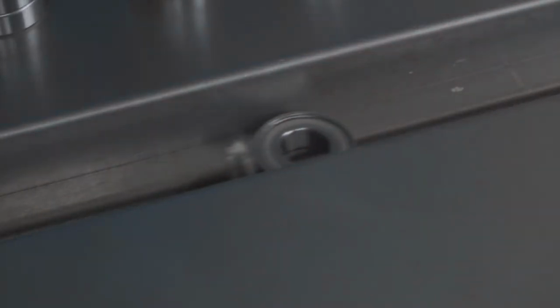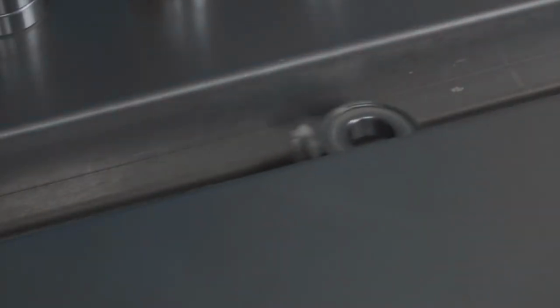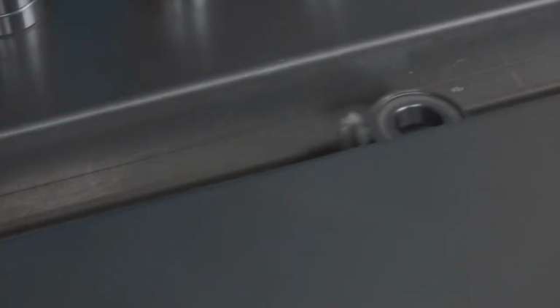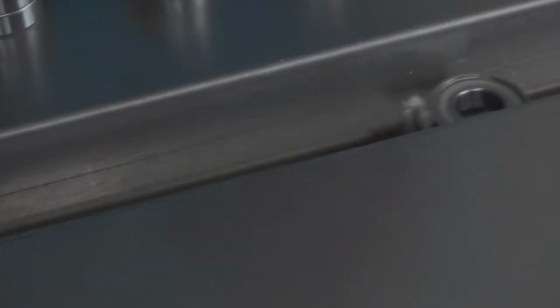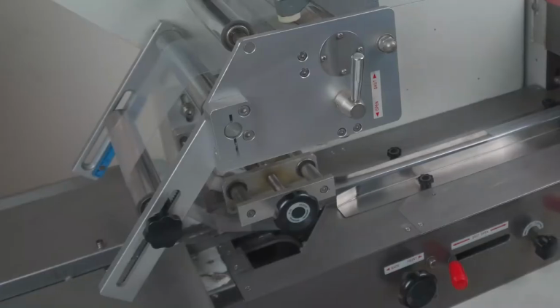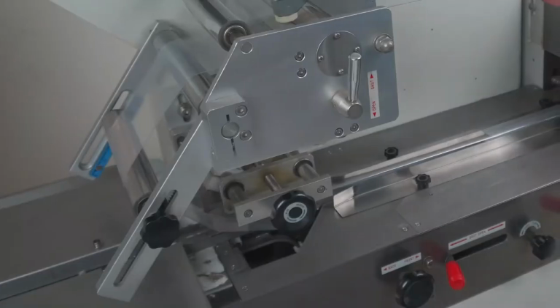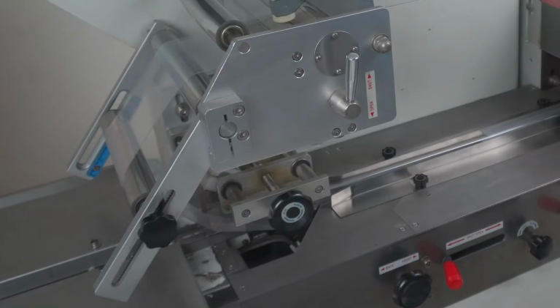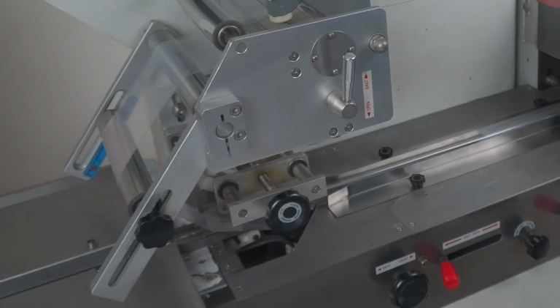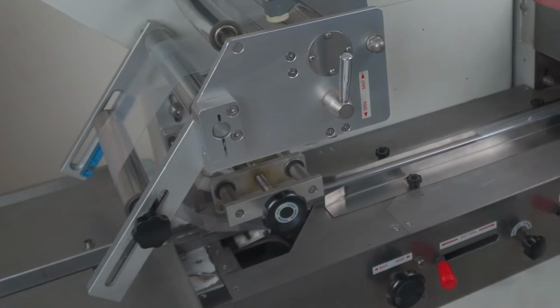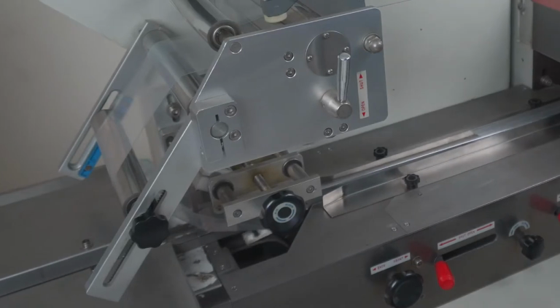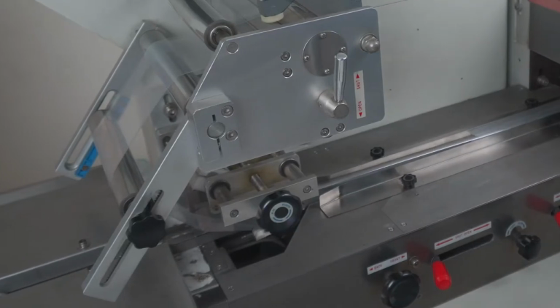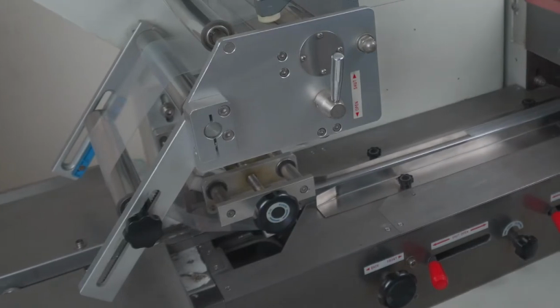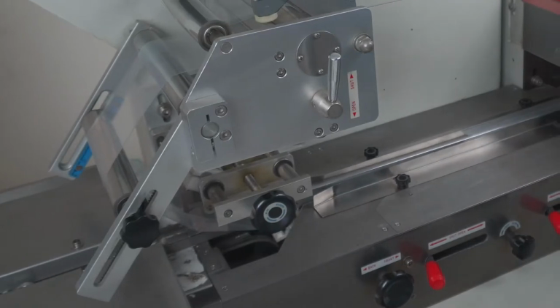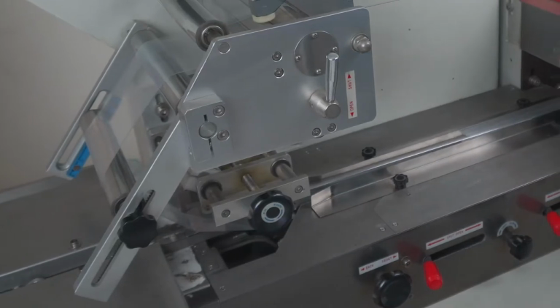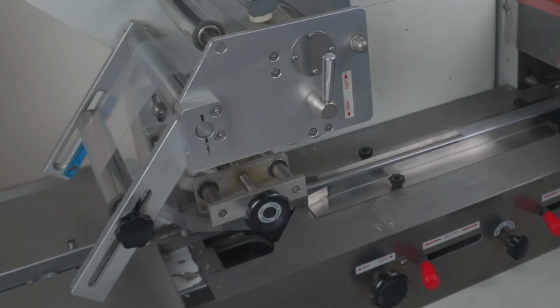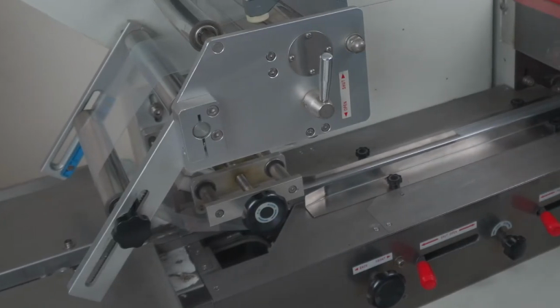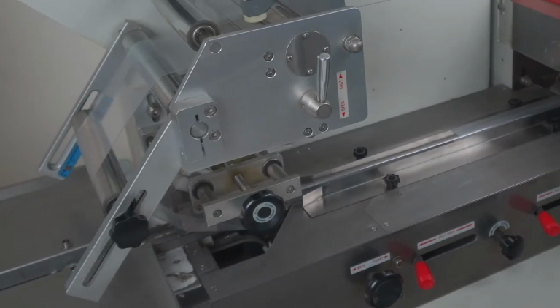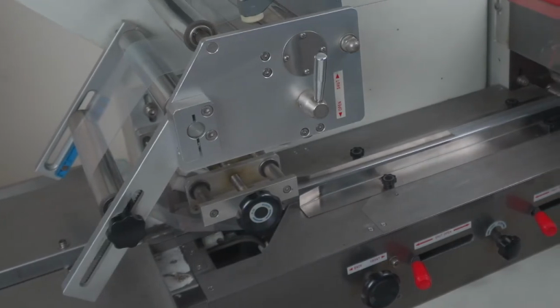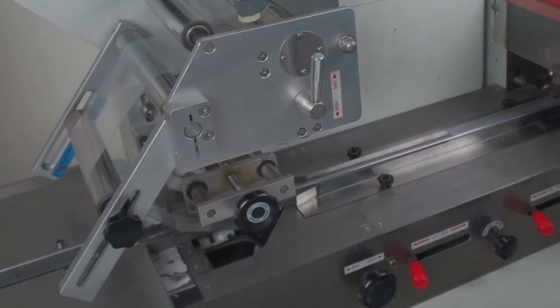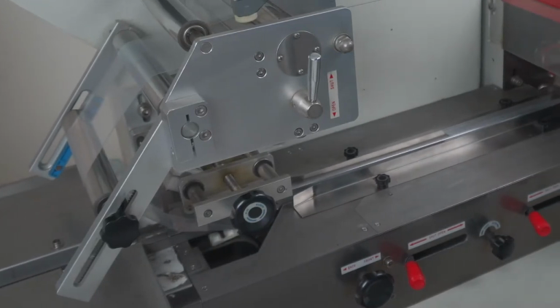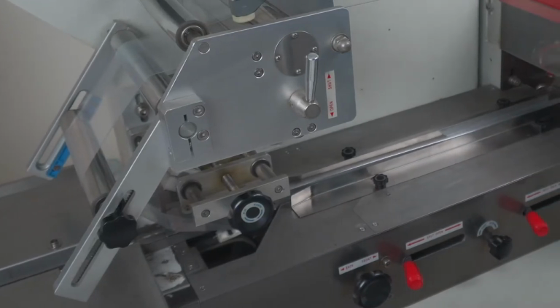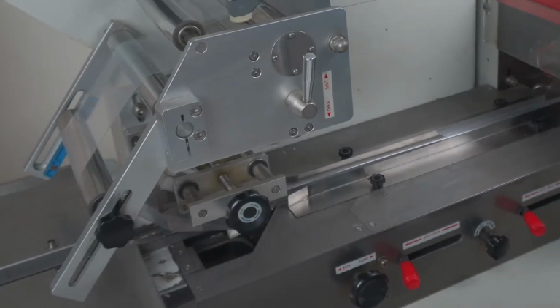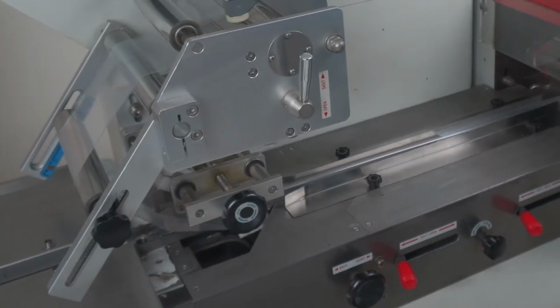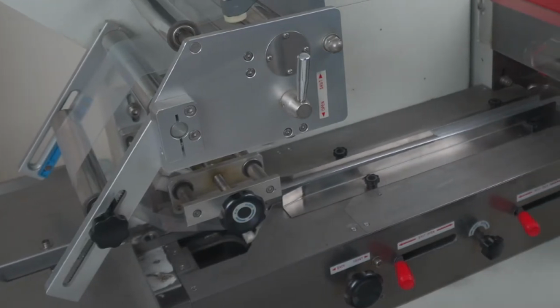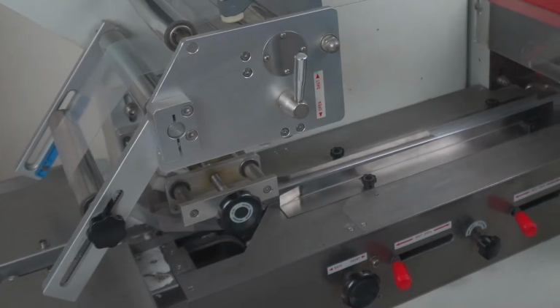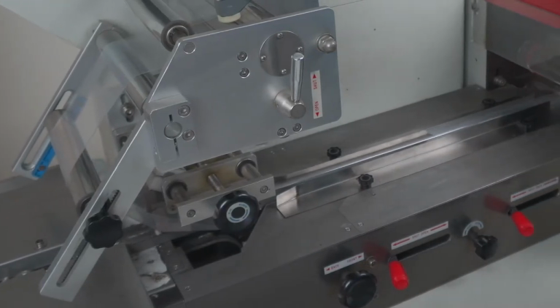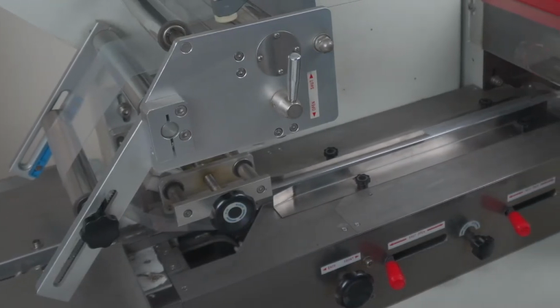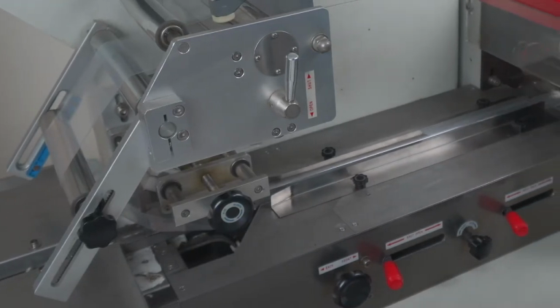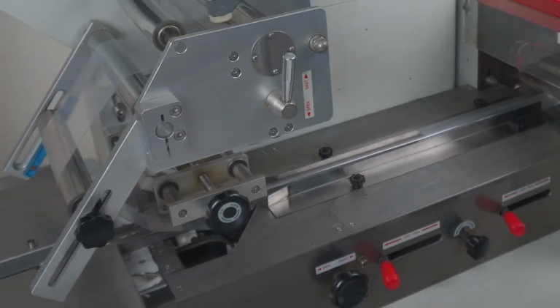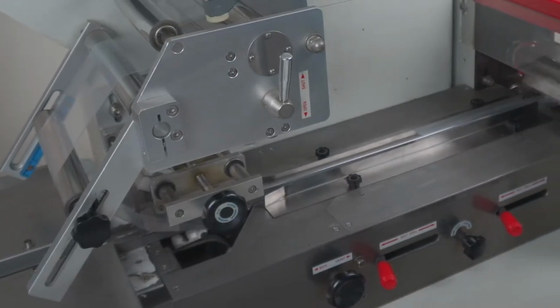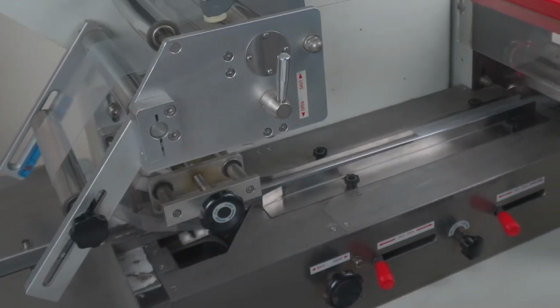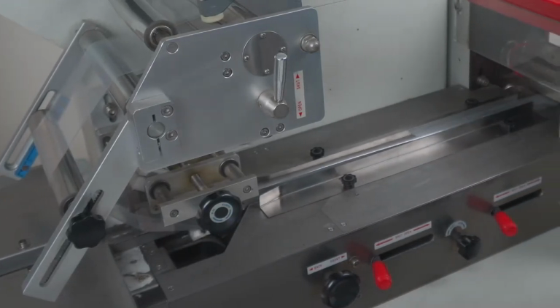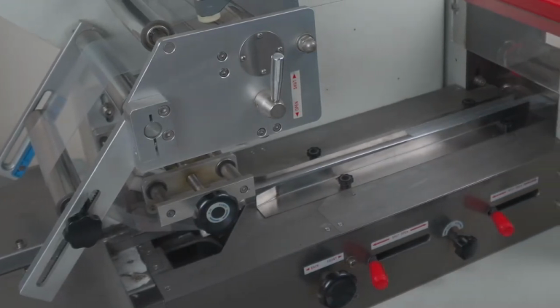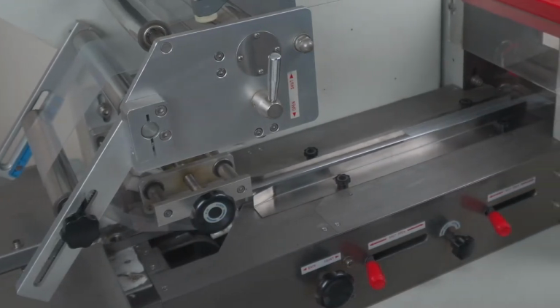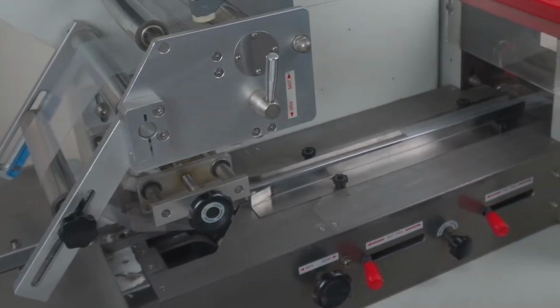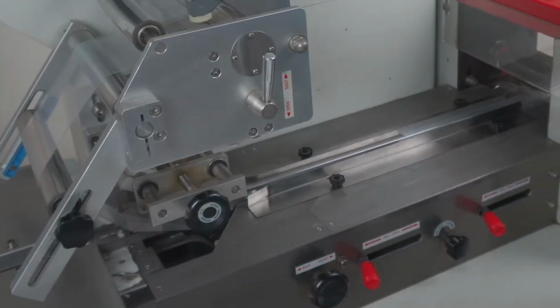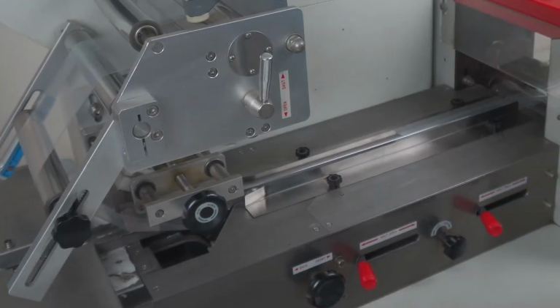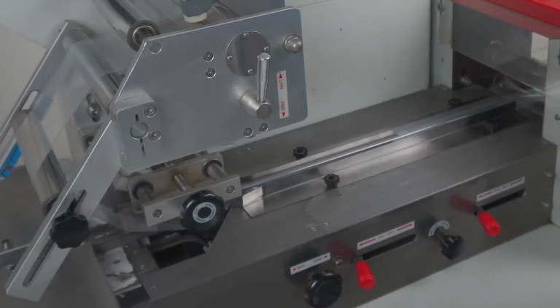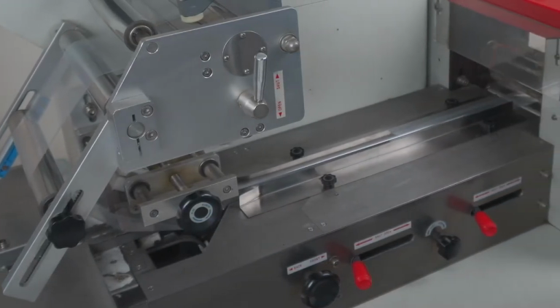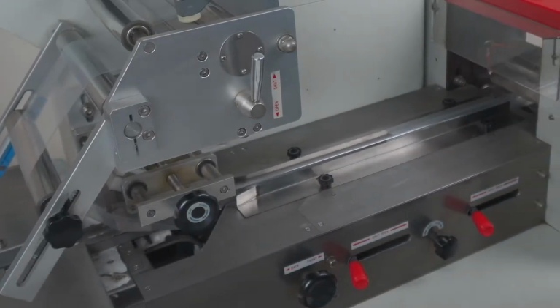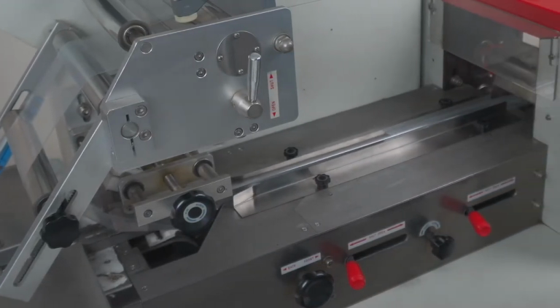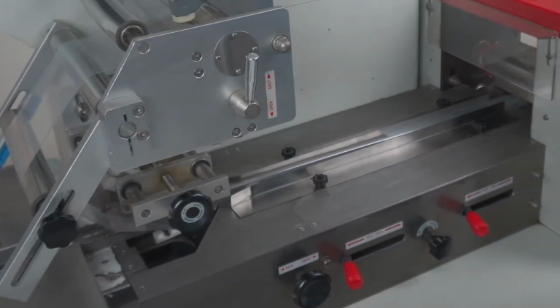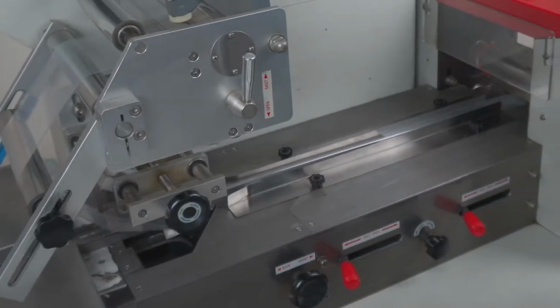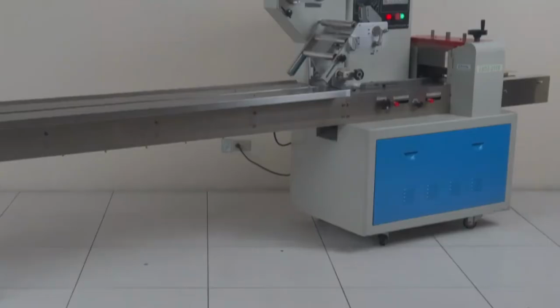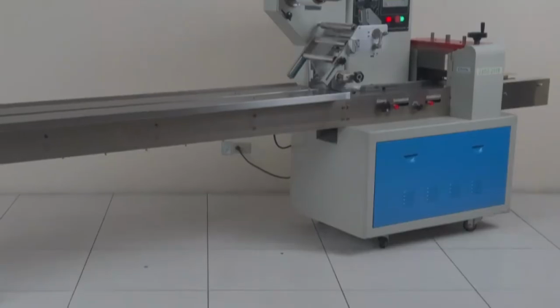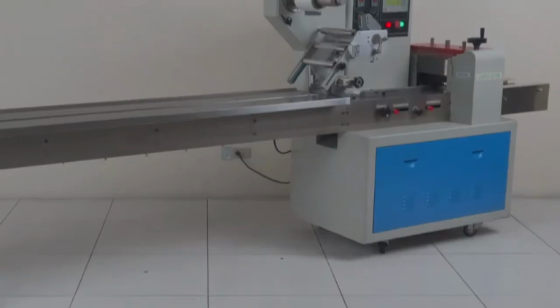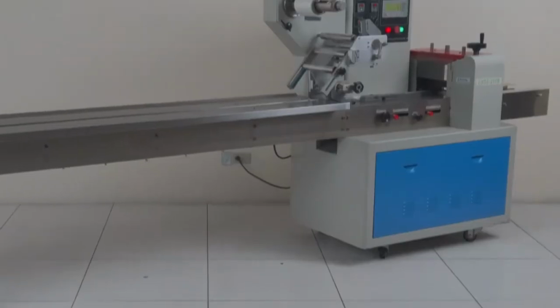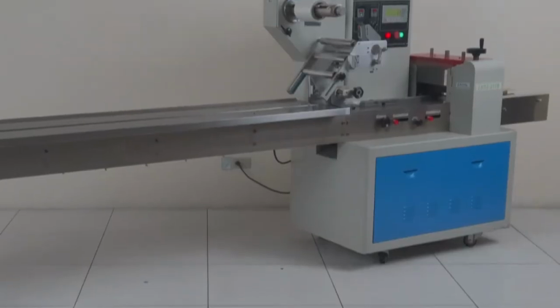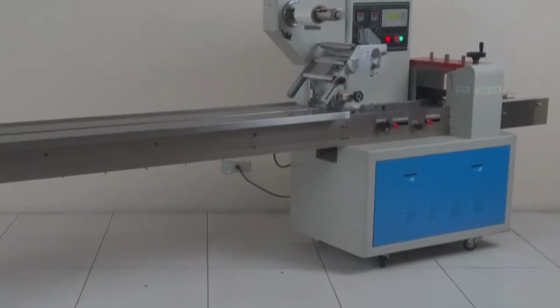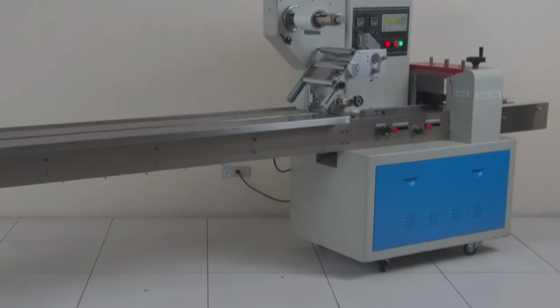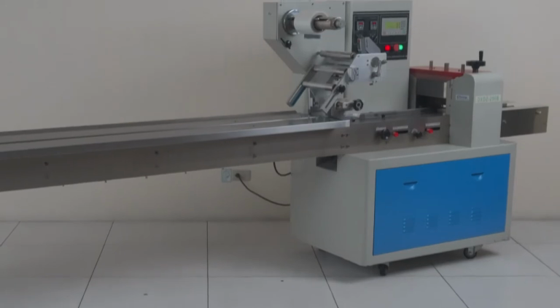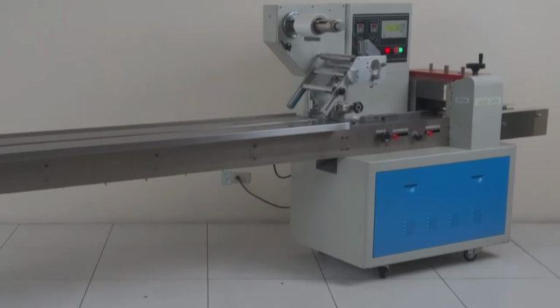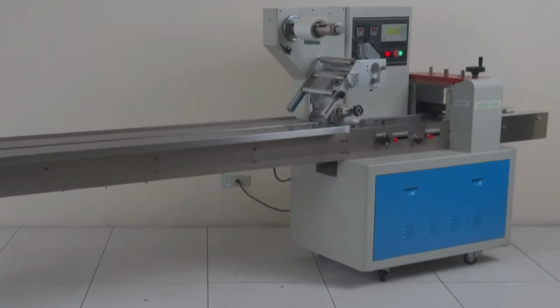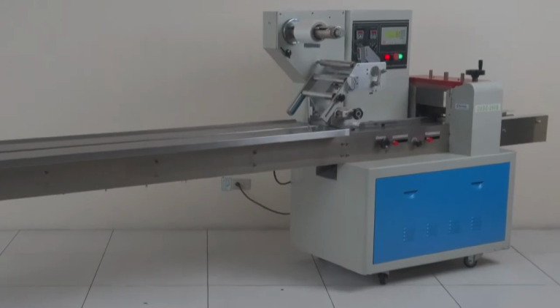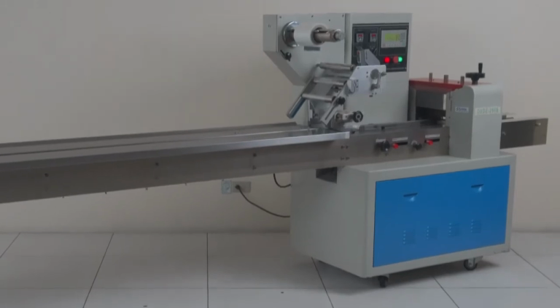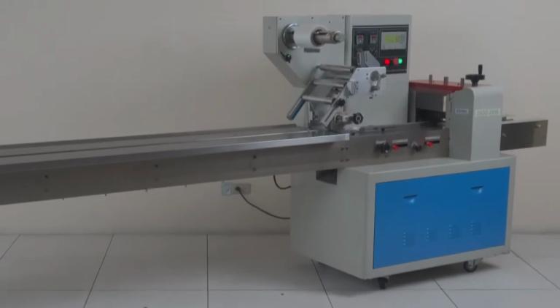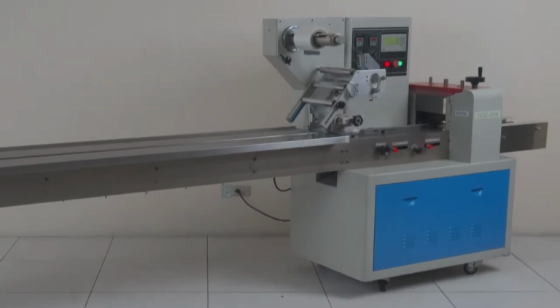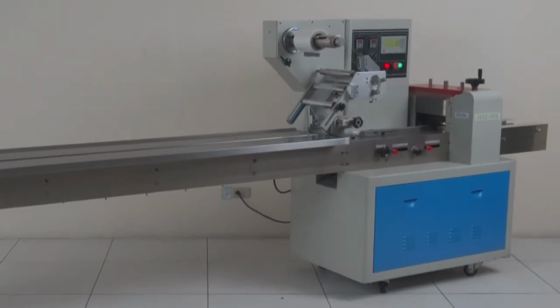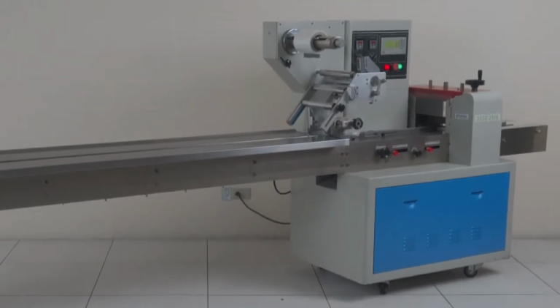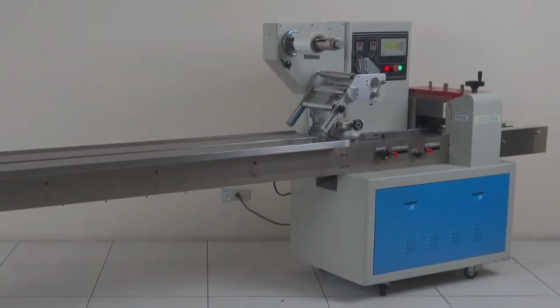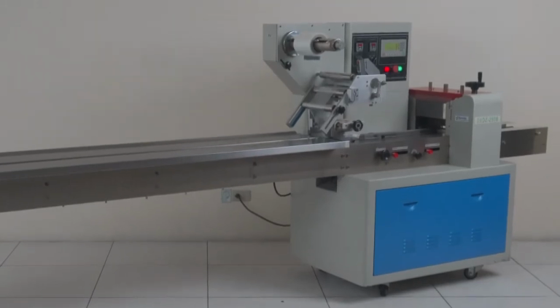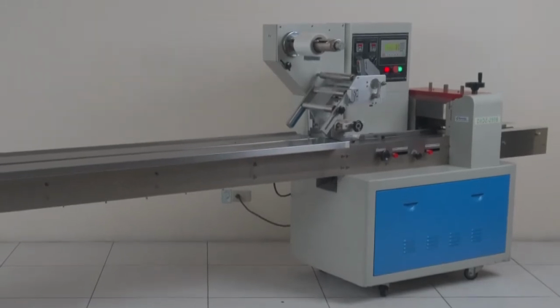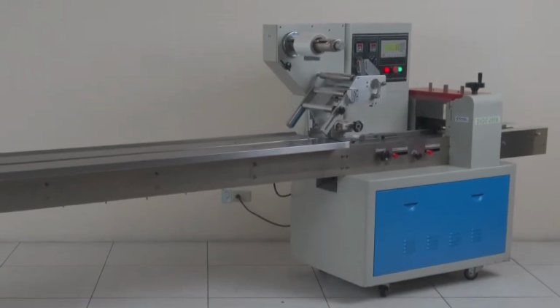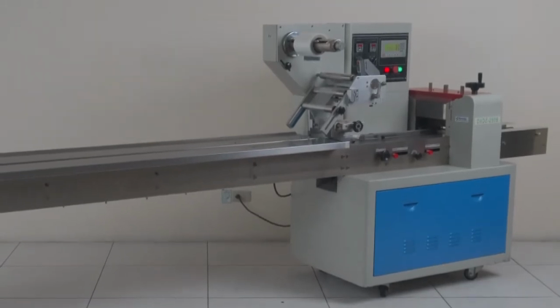For small pieces and separated articles, just place items into boxes or tie into blocks before utilizing the machine for packing.